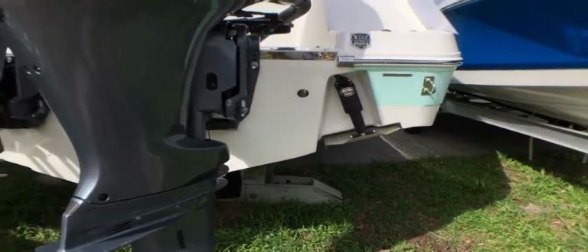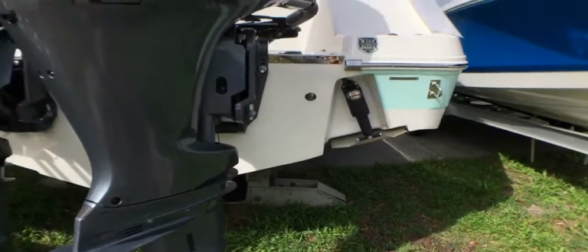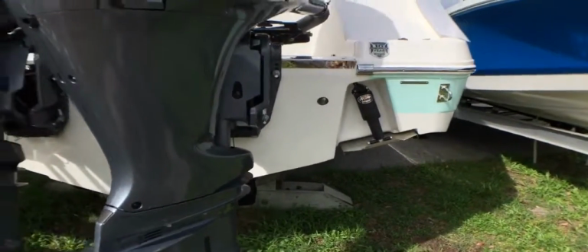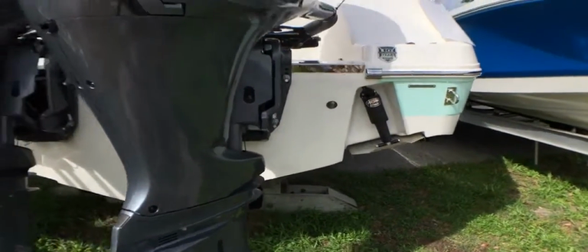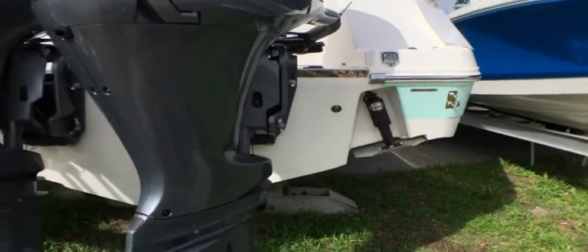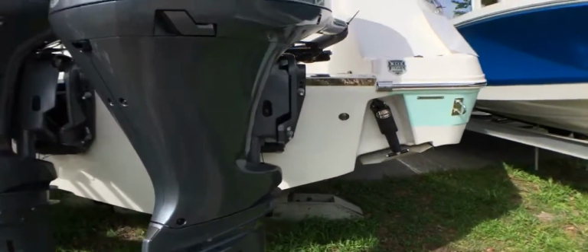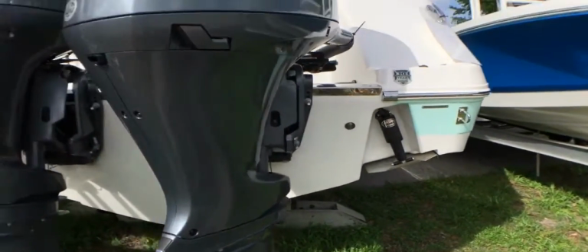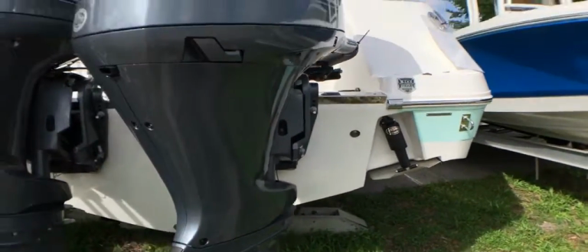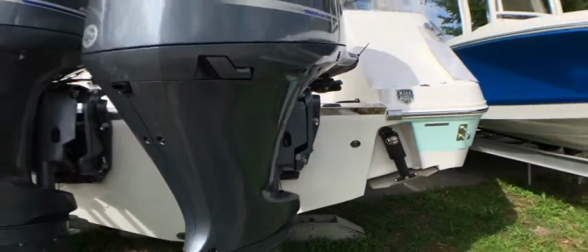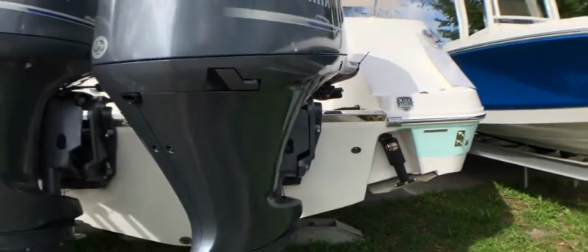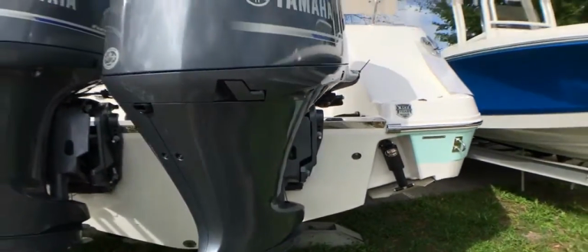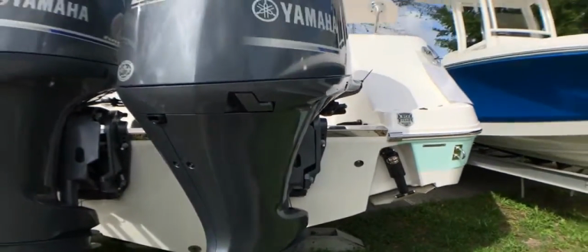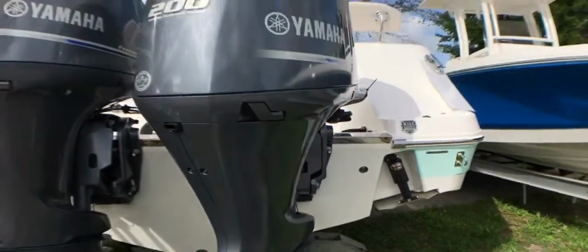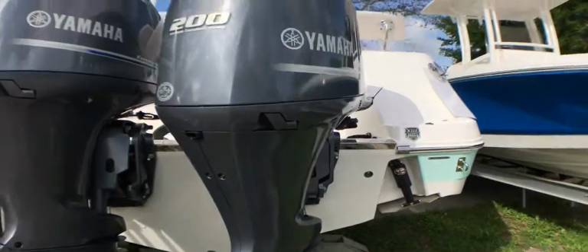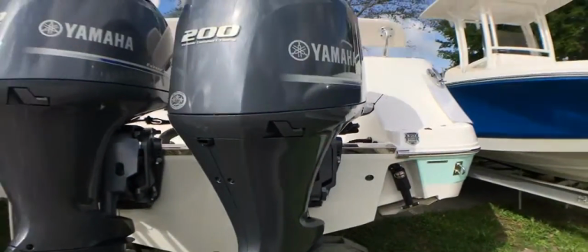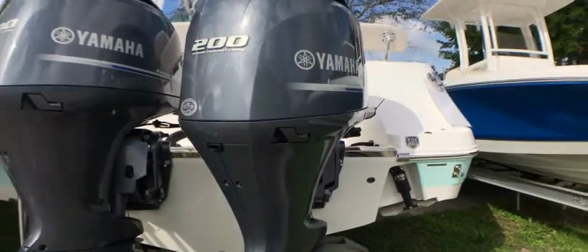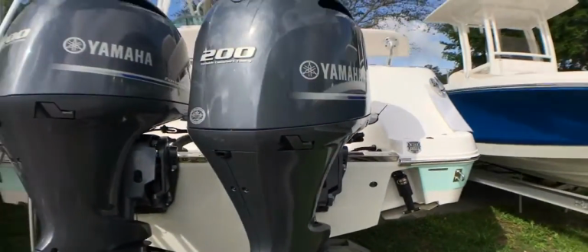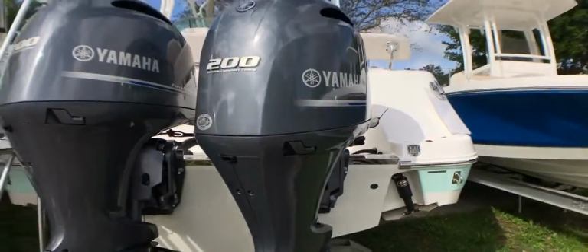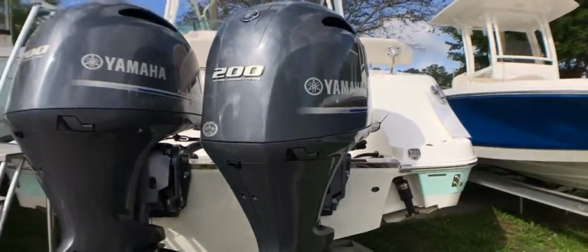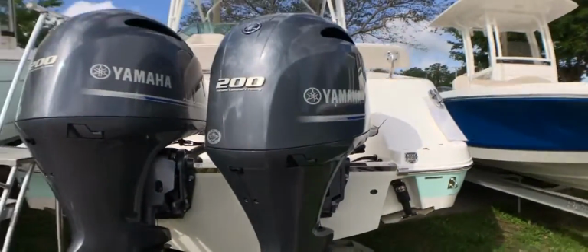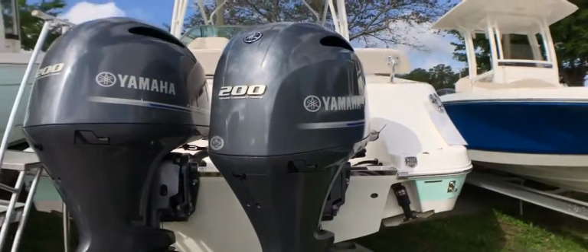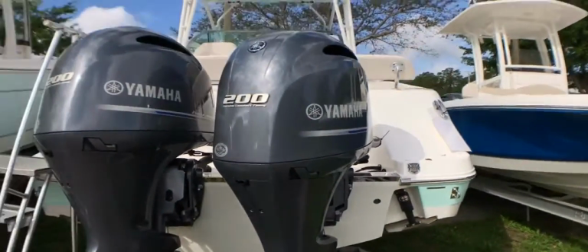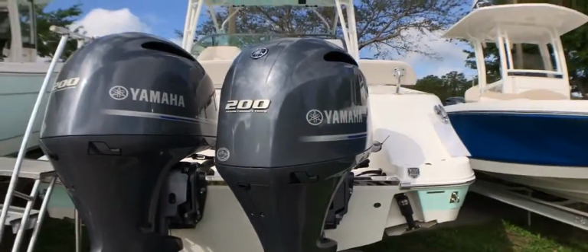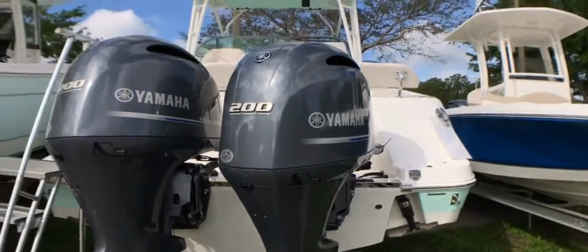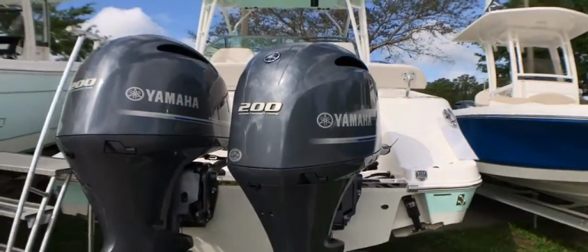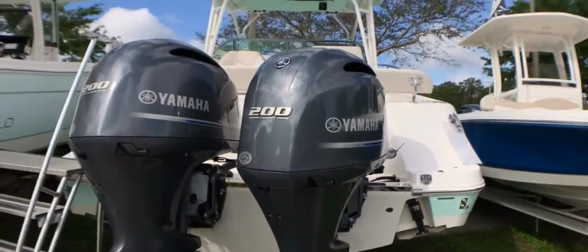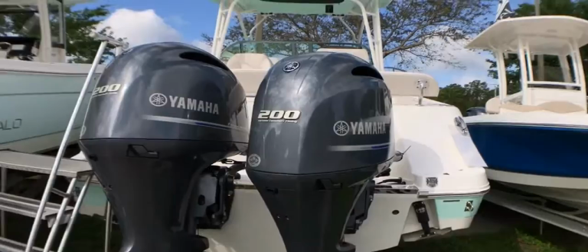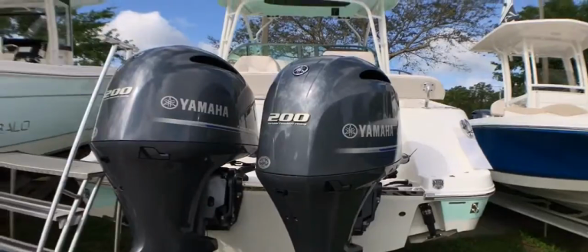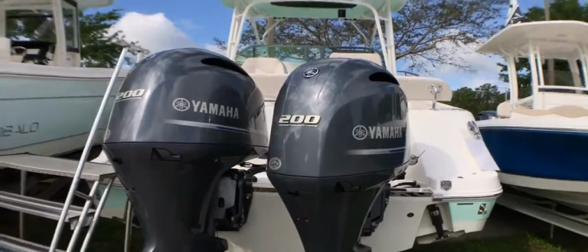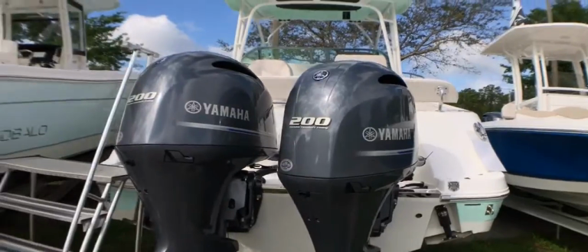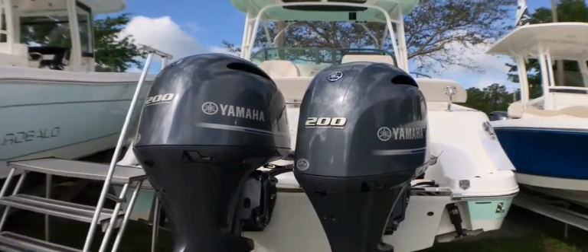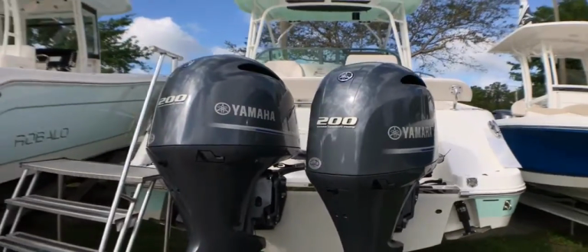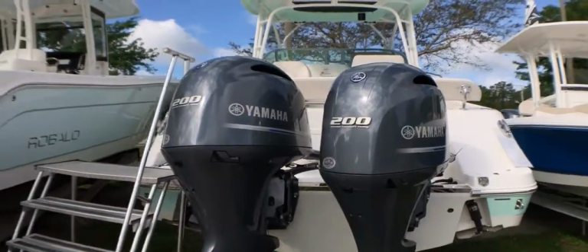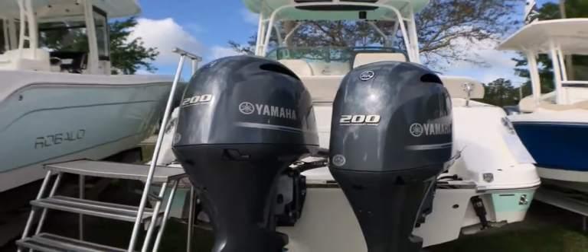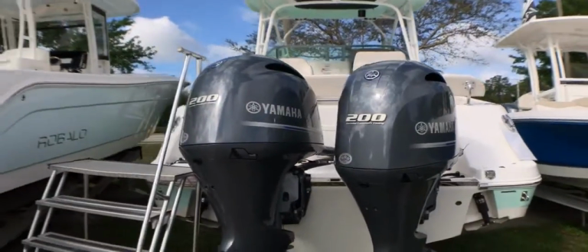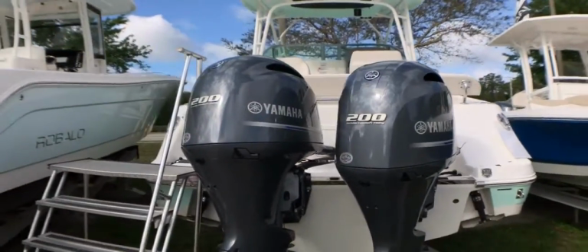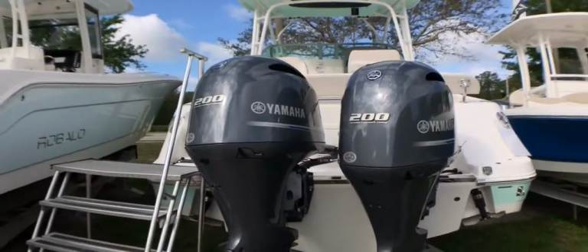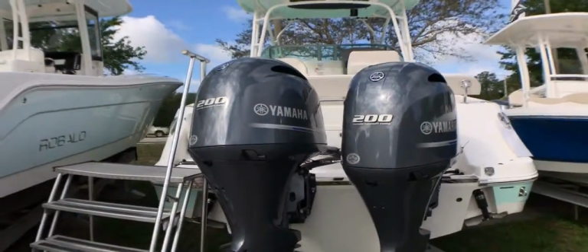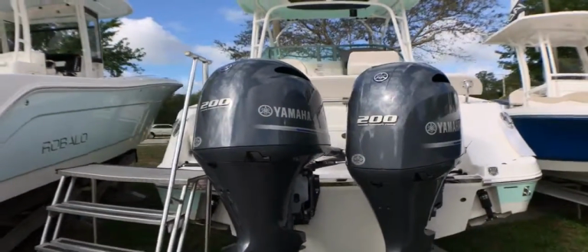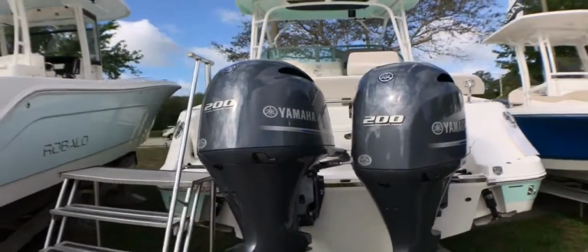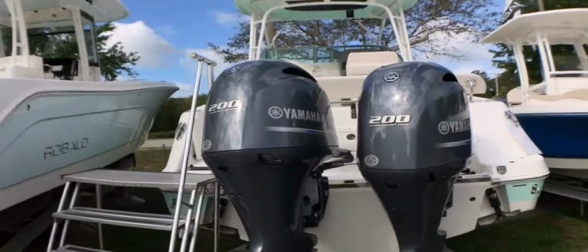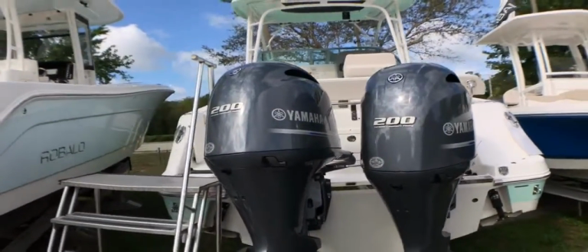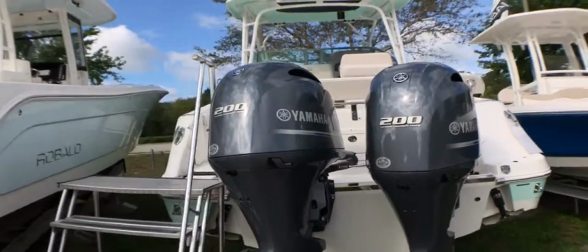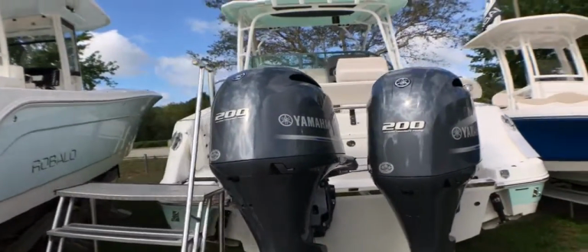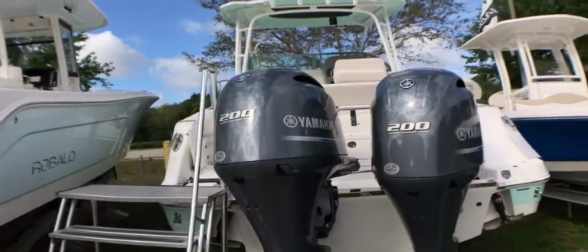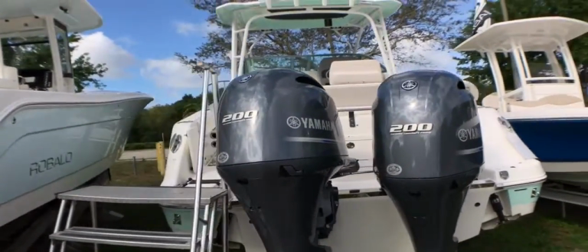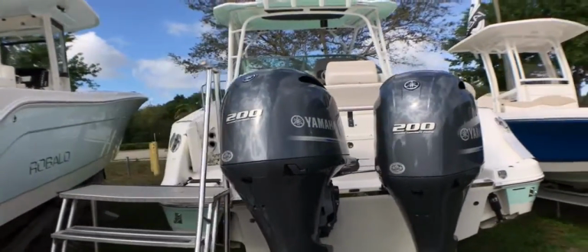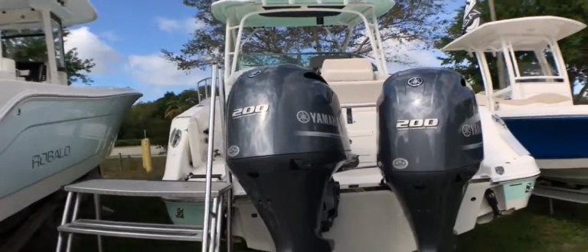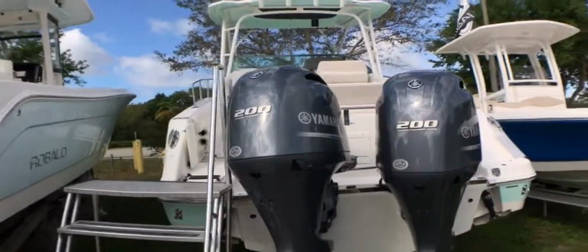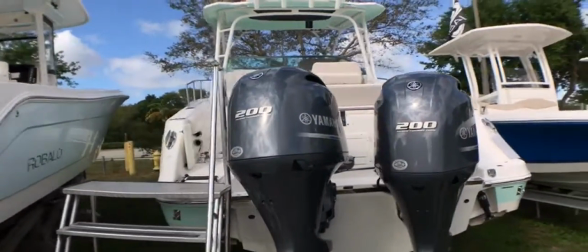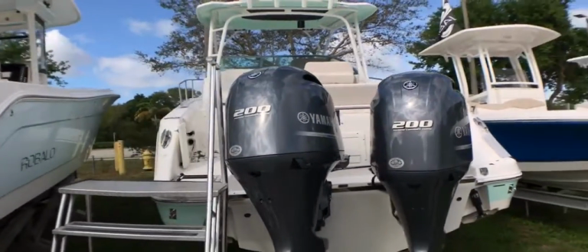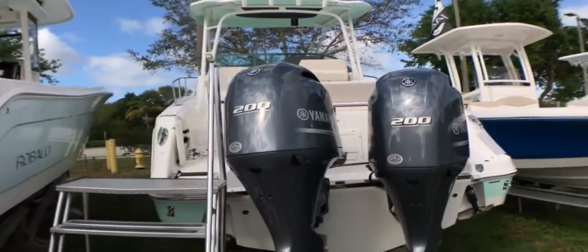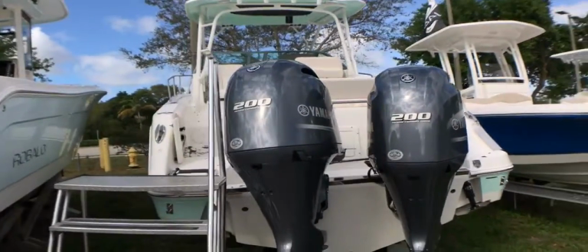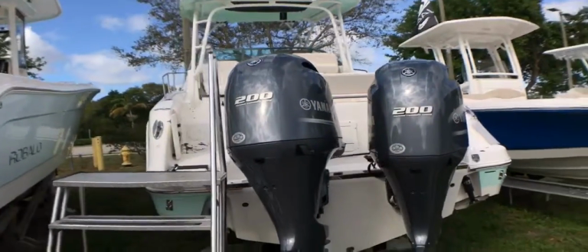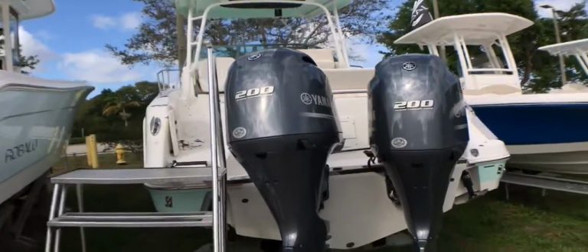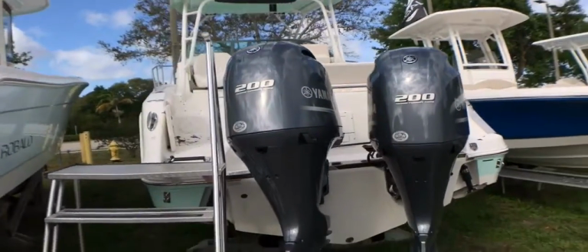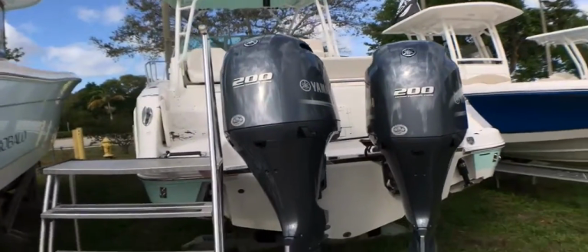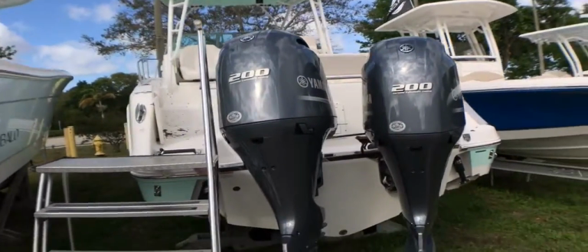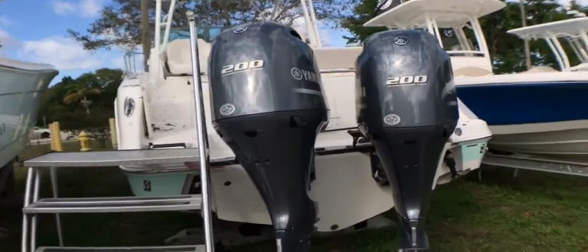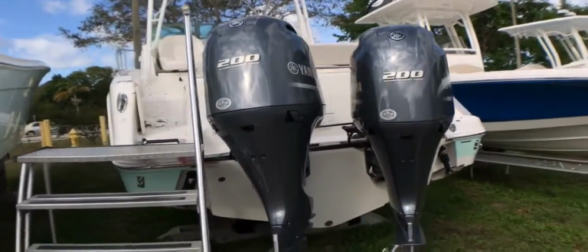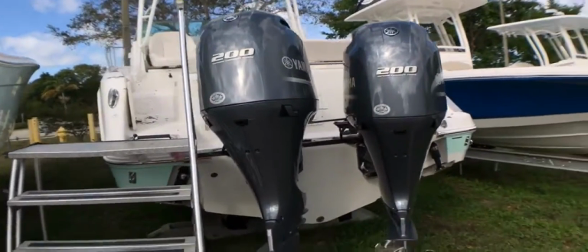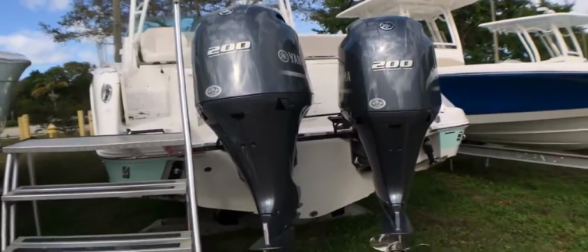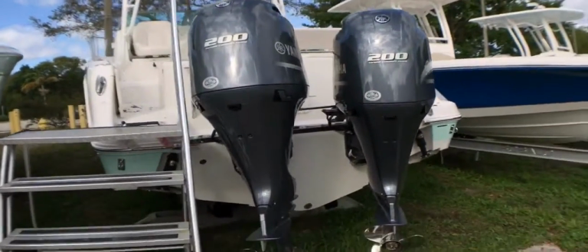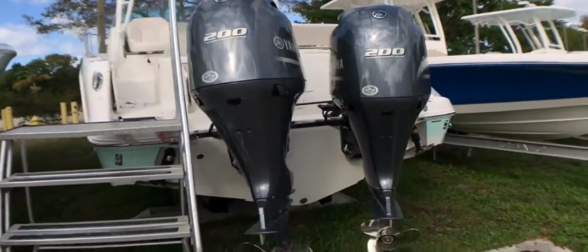This is powered up with the maximum horsepower. These are digital Yamaha 200 engines with a 25 inch shaft.